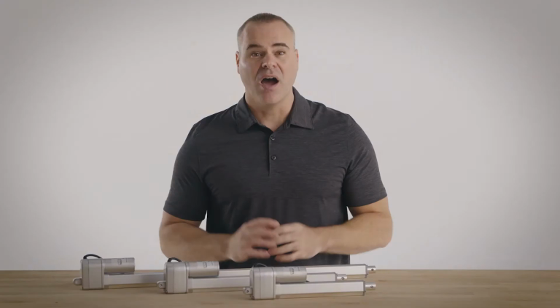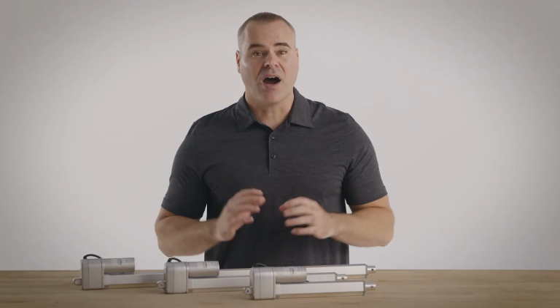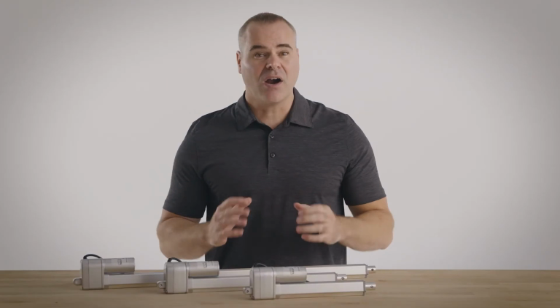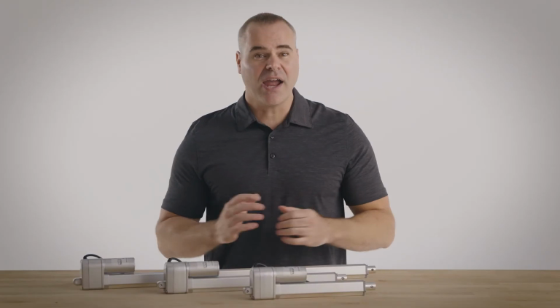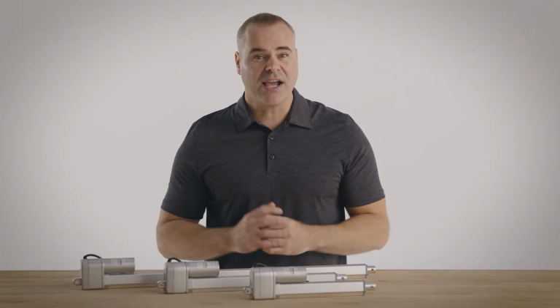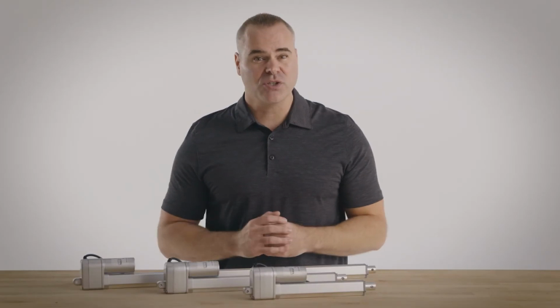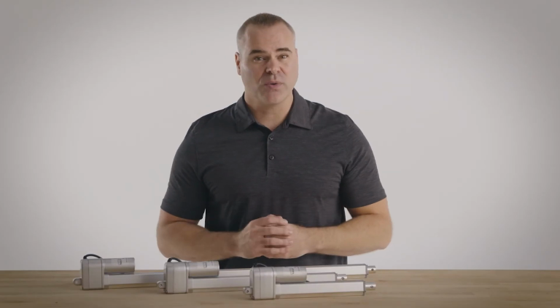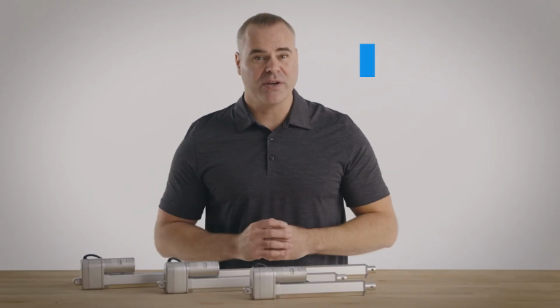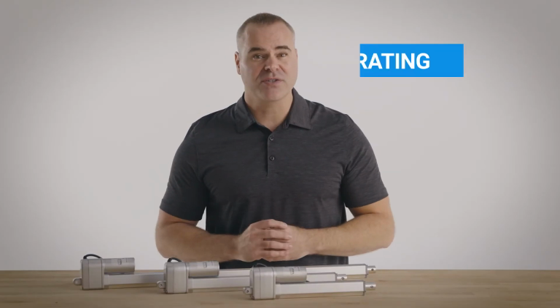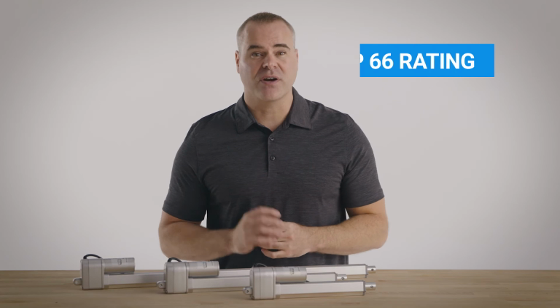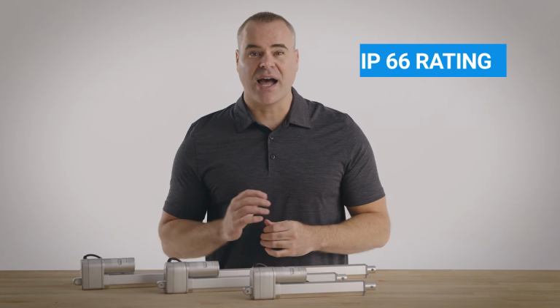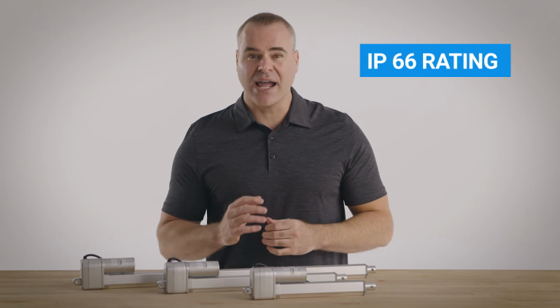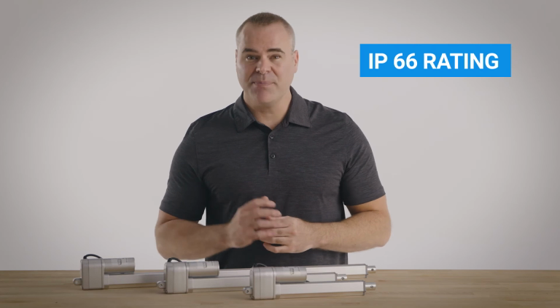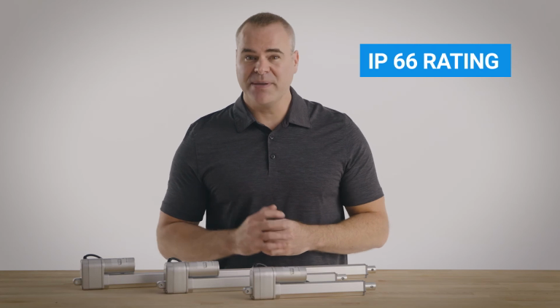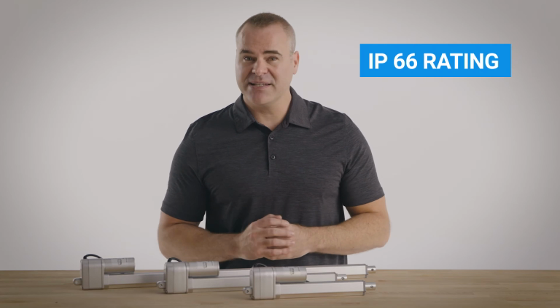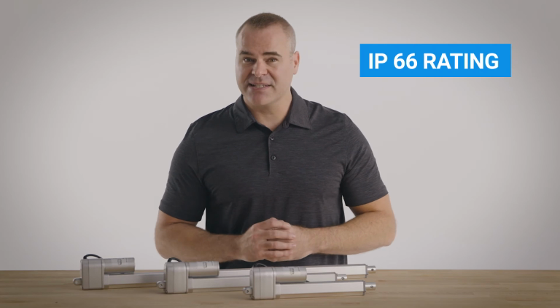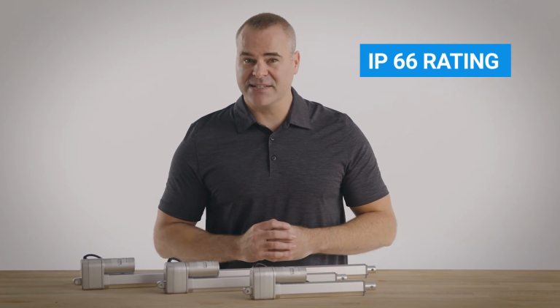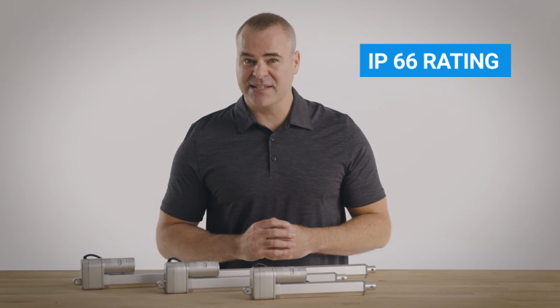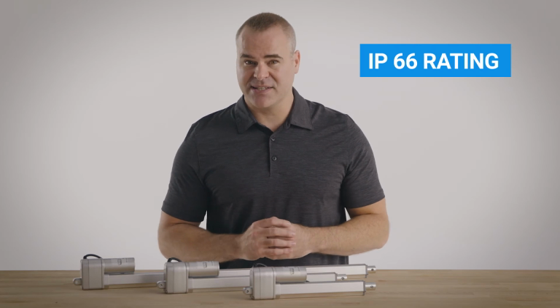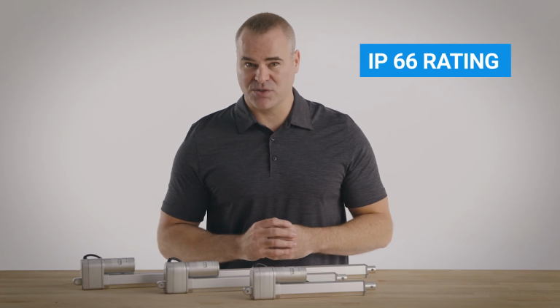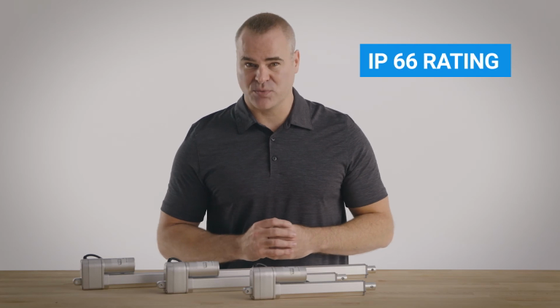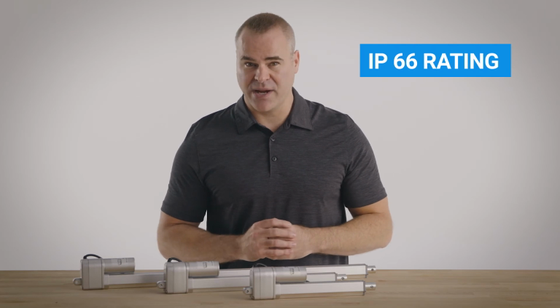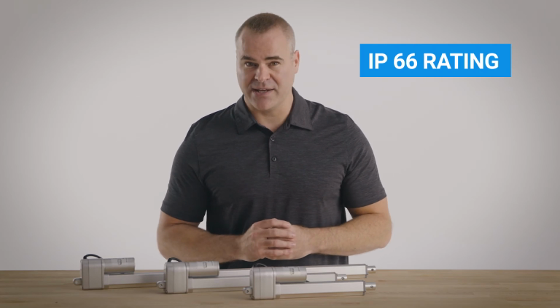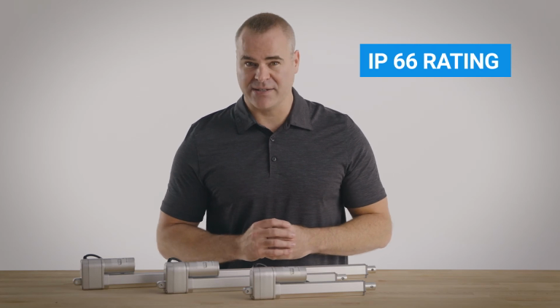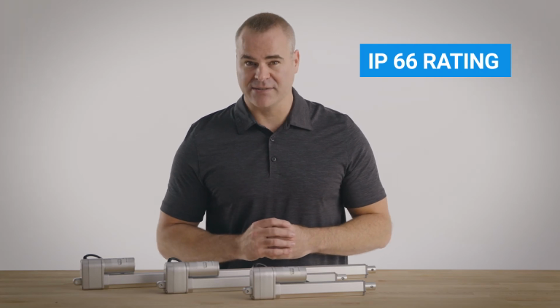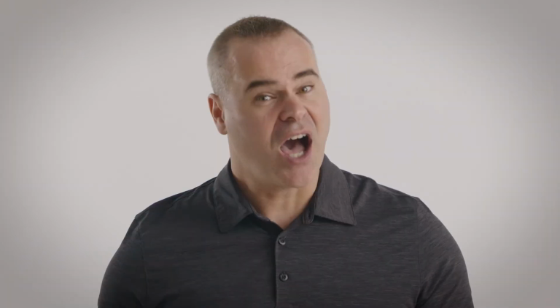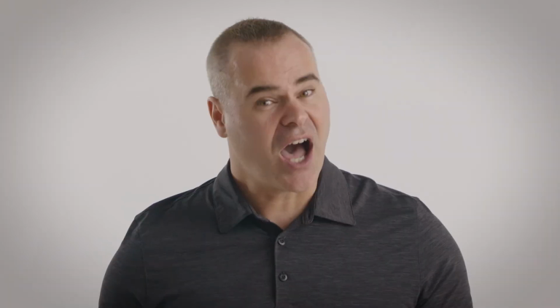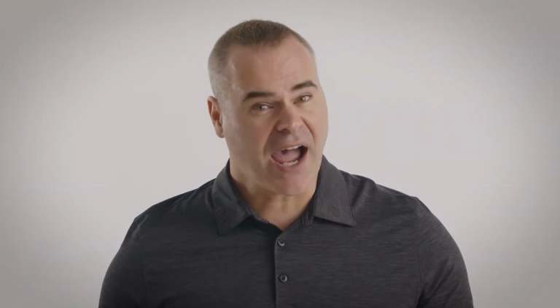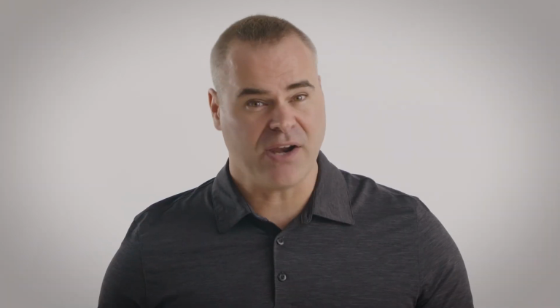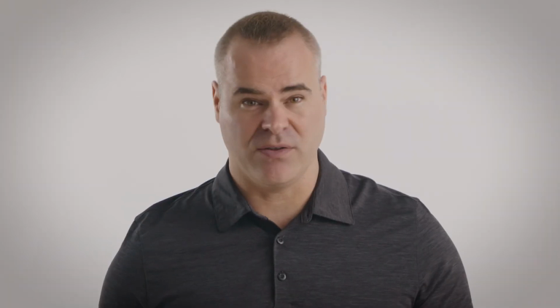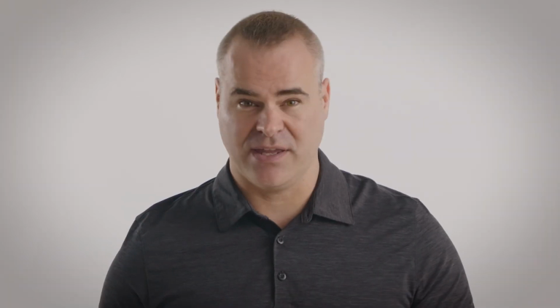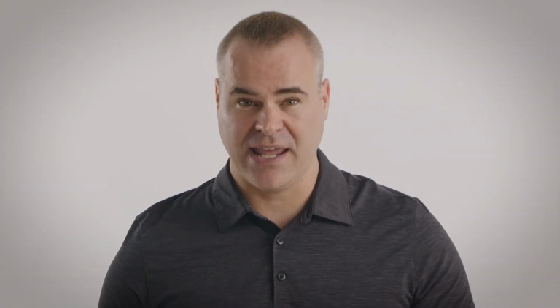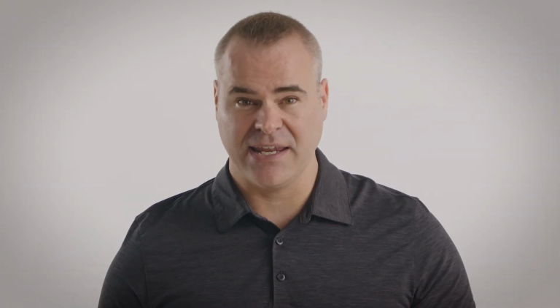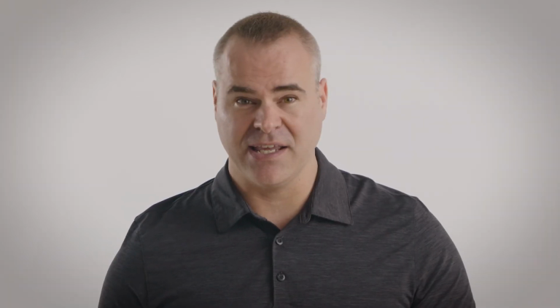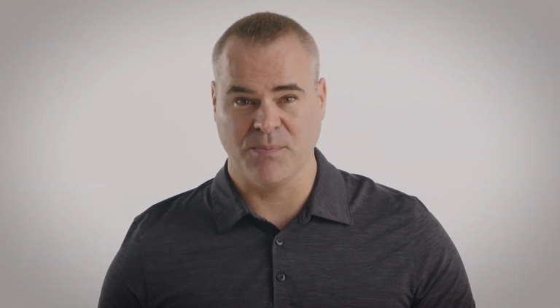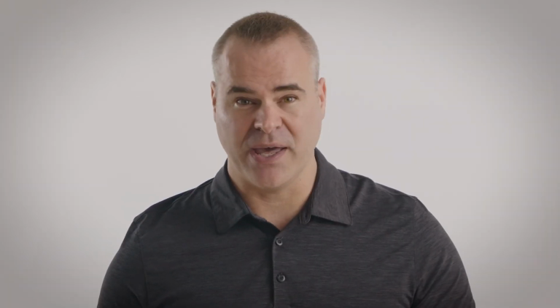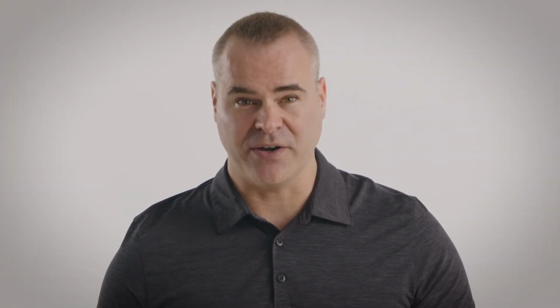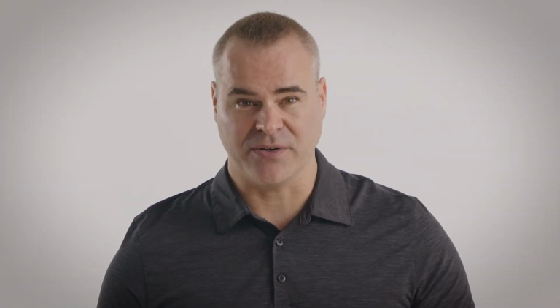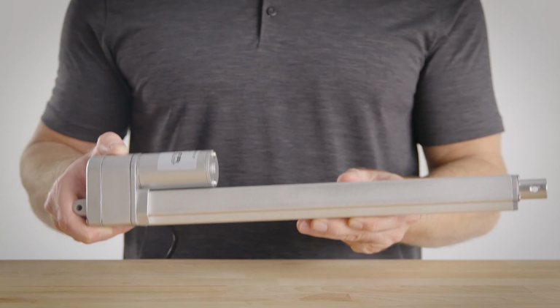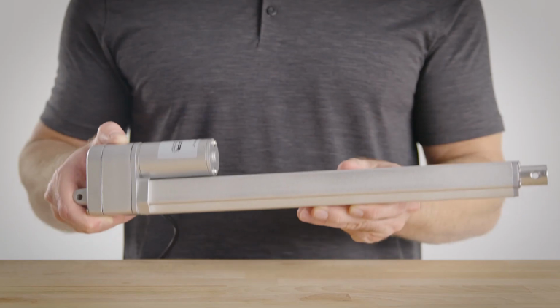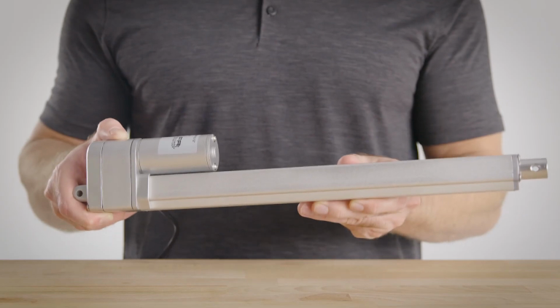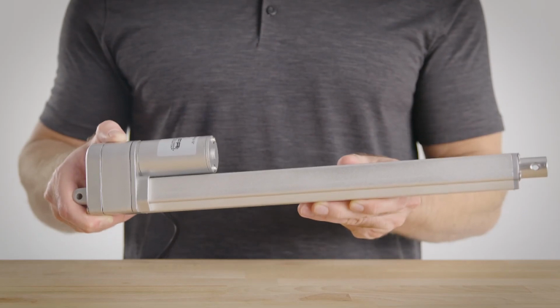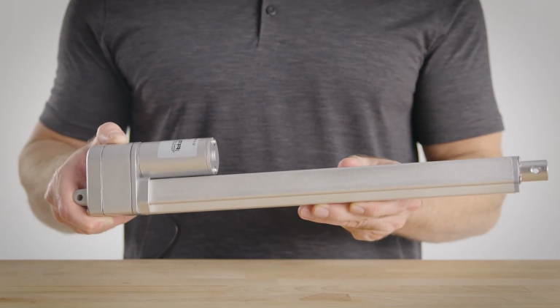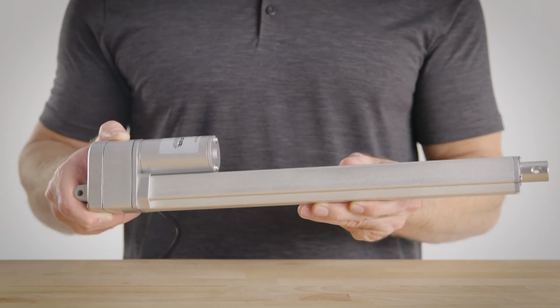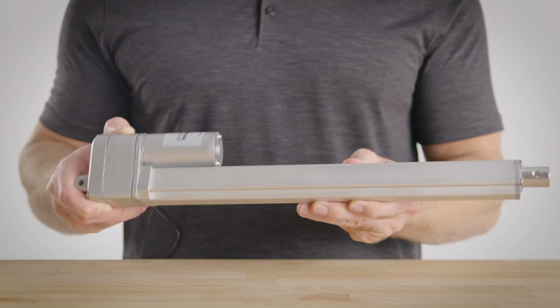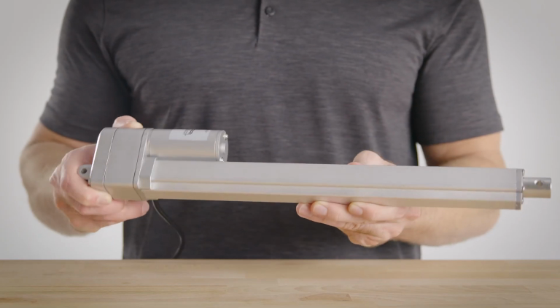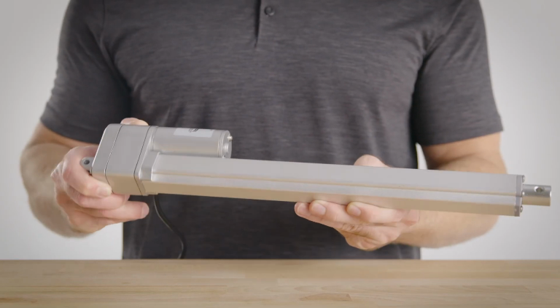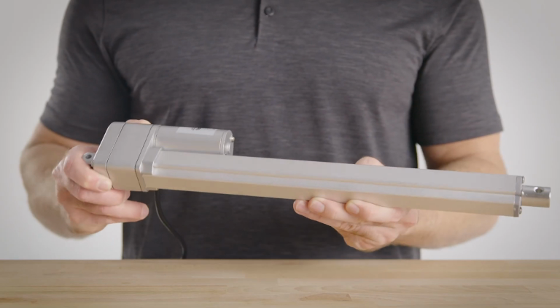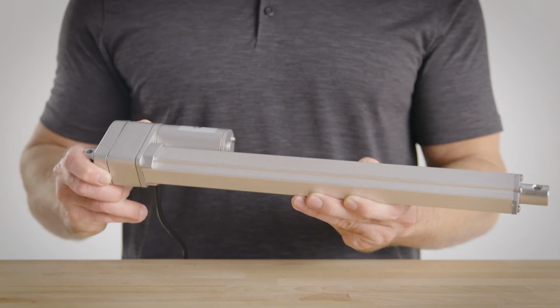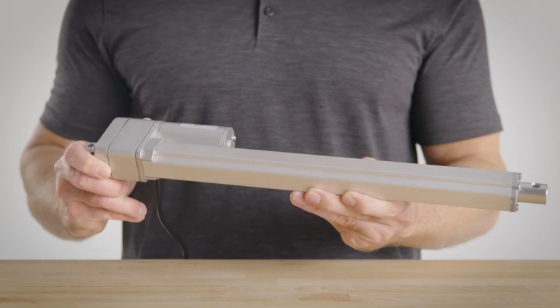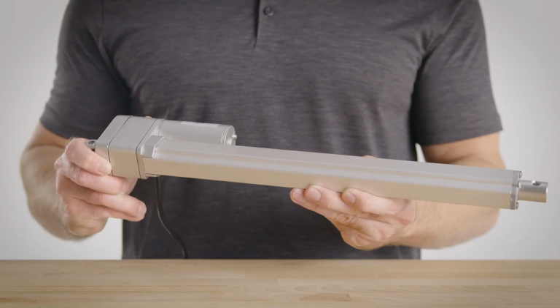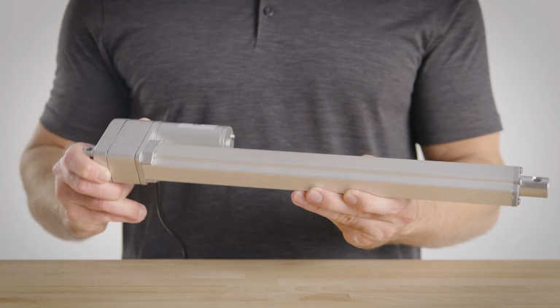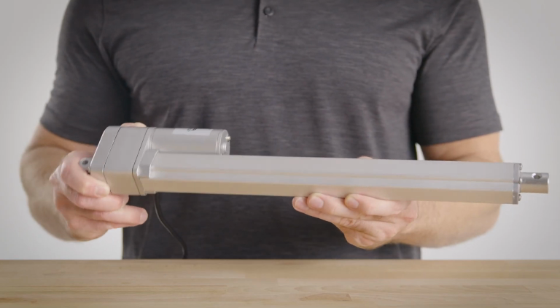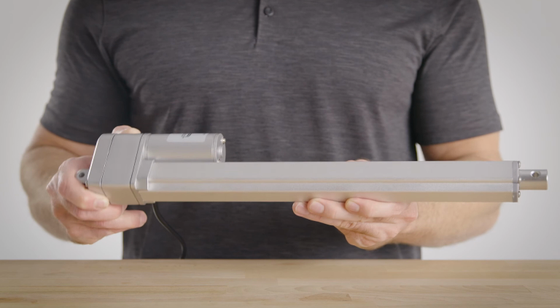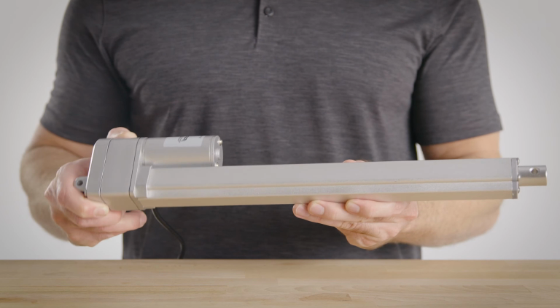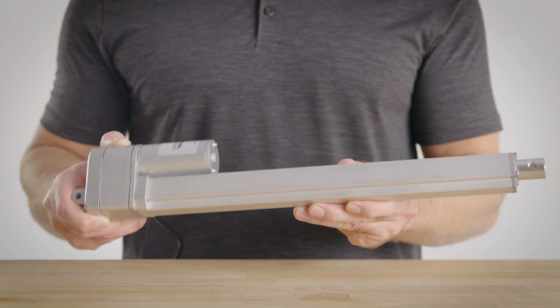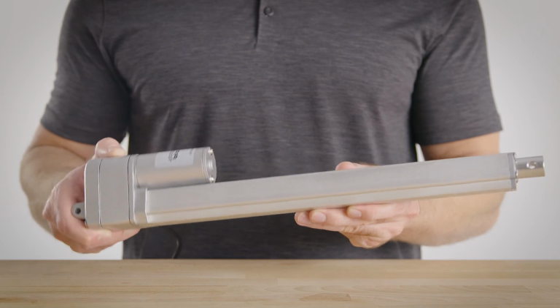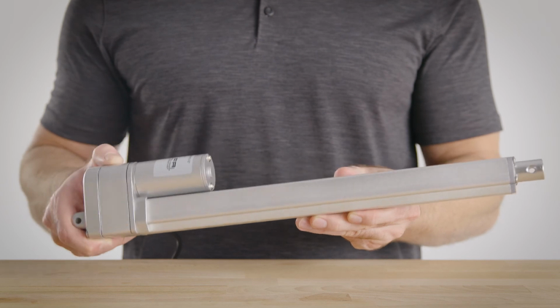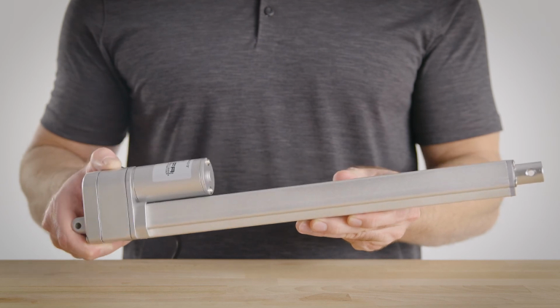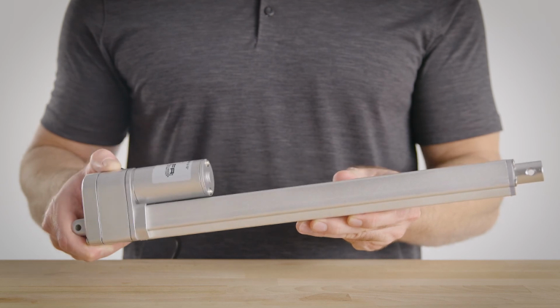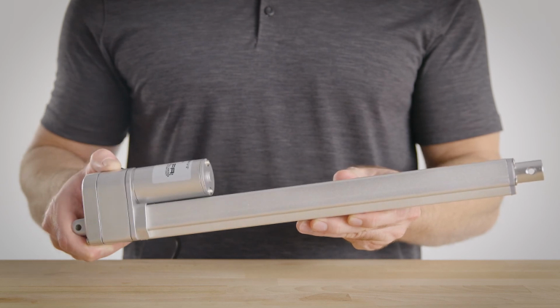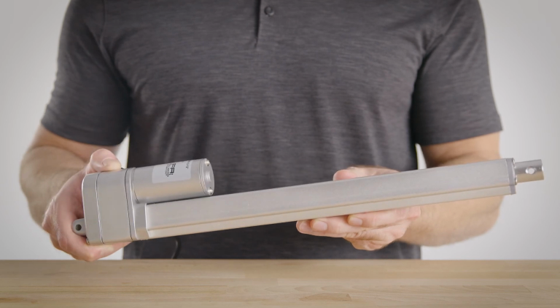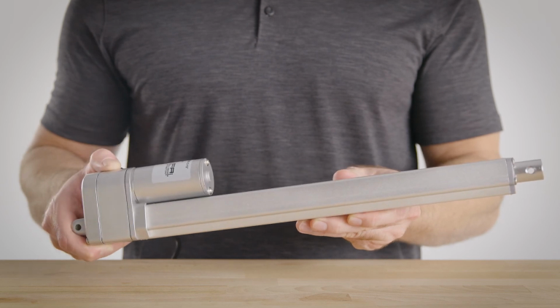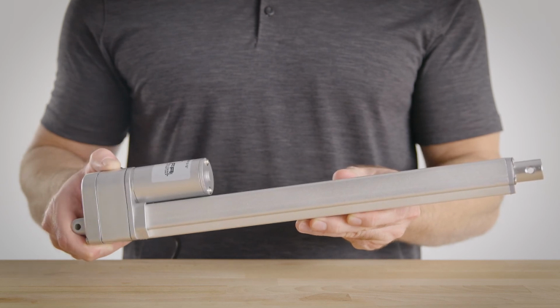Our actuators are IP66 rated, higher than any competitor, which means they're totally dustproof and waterproof.